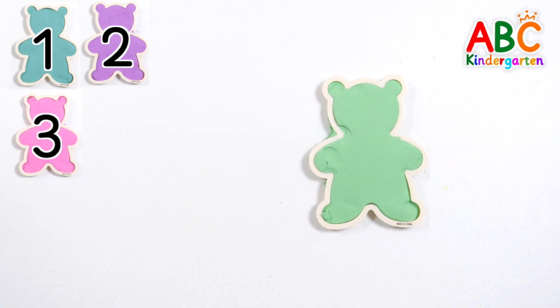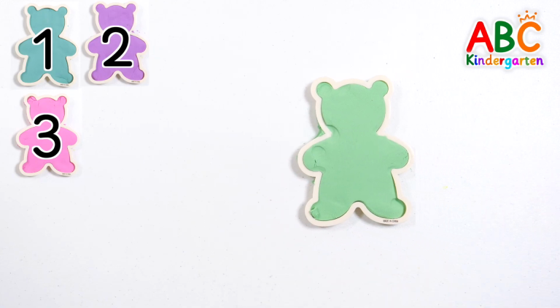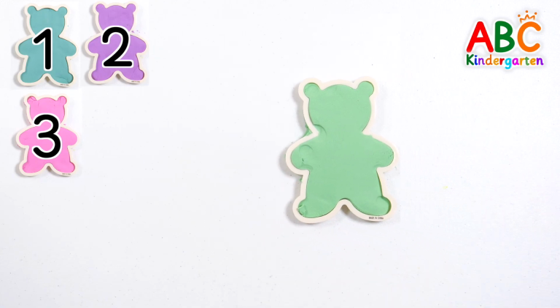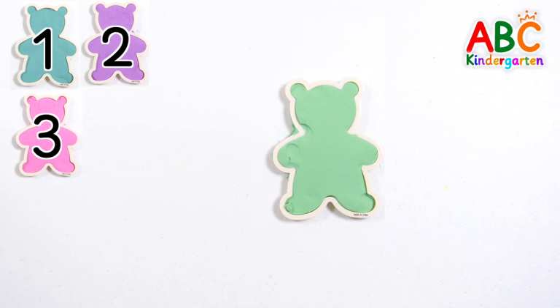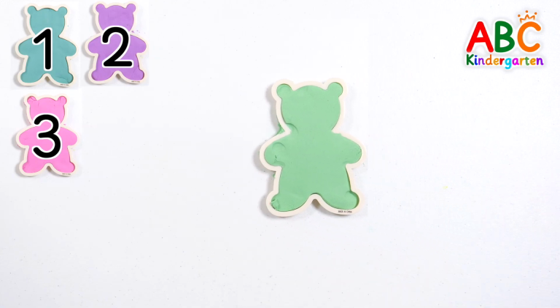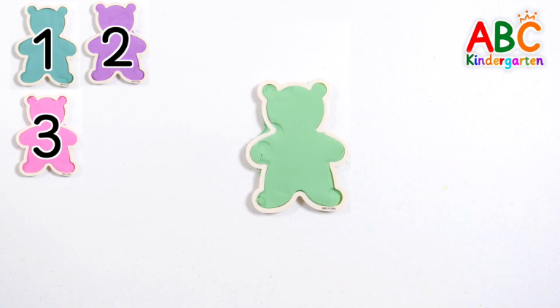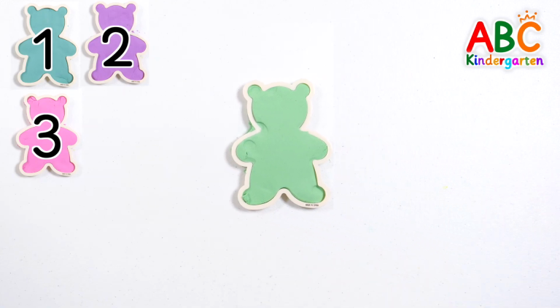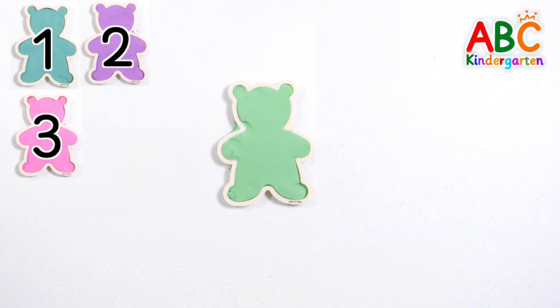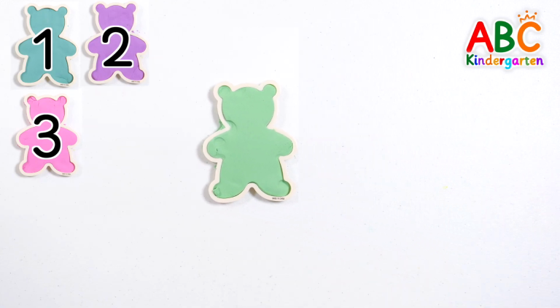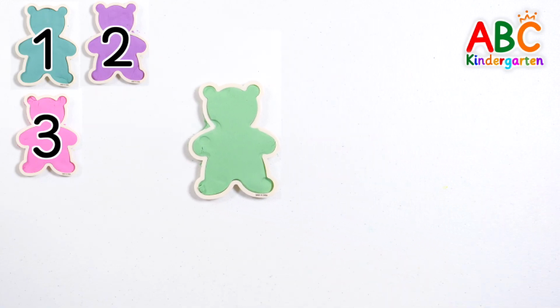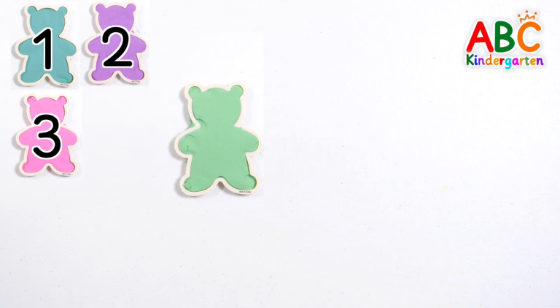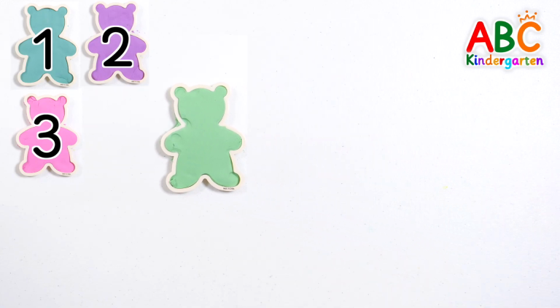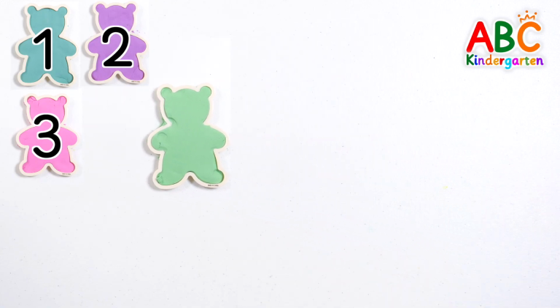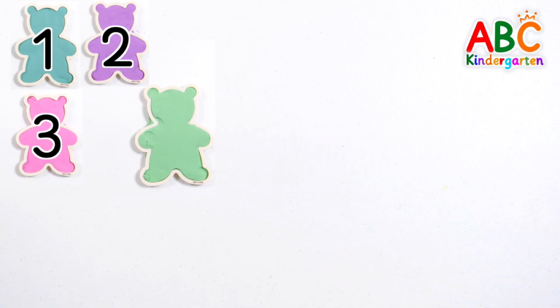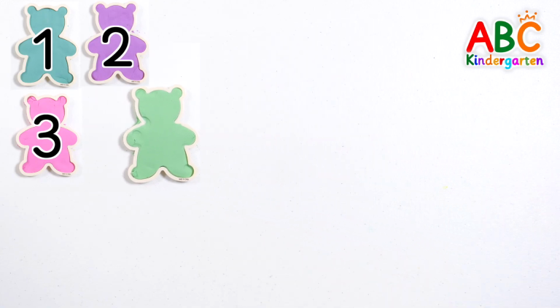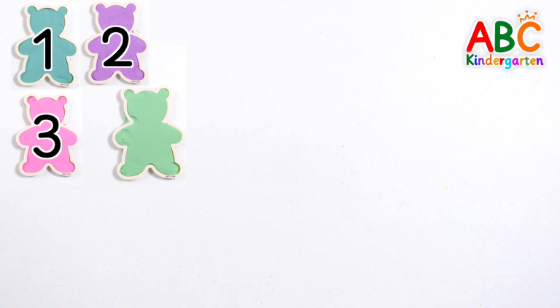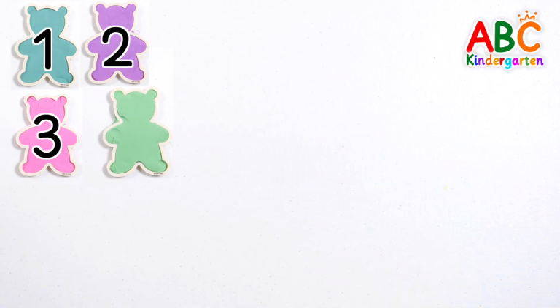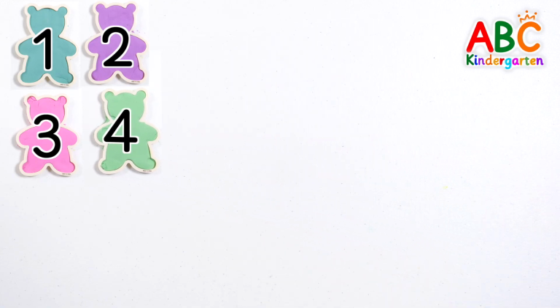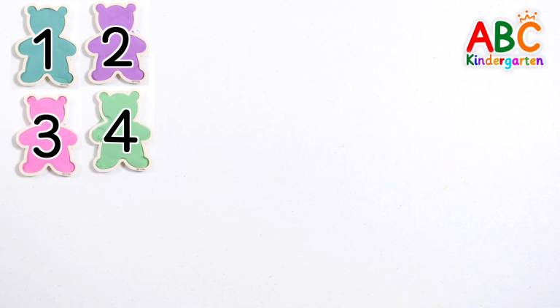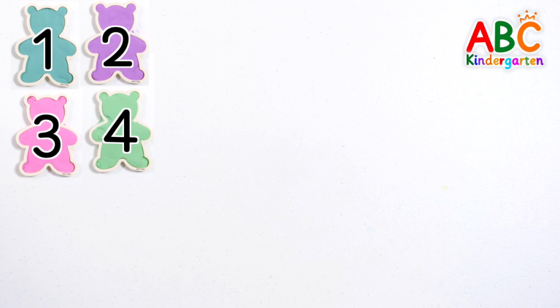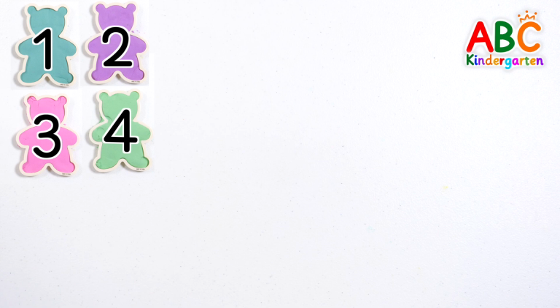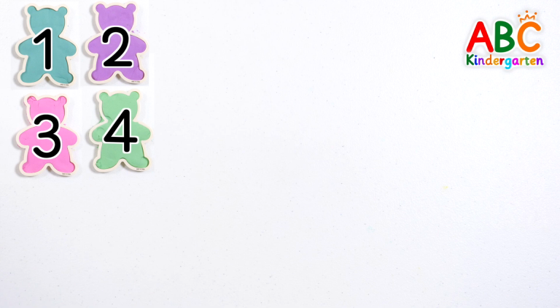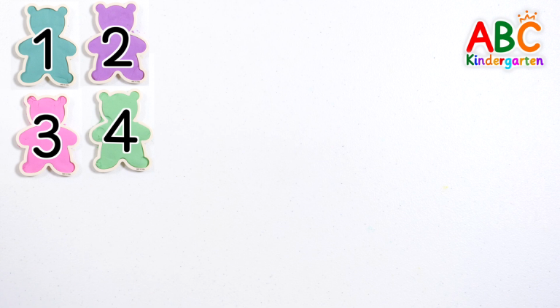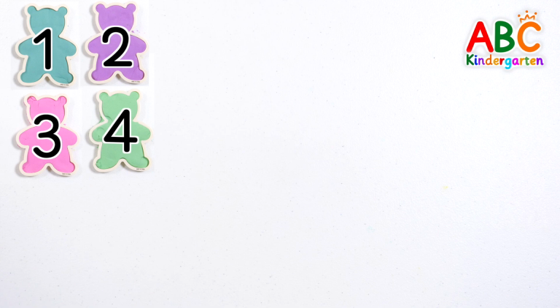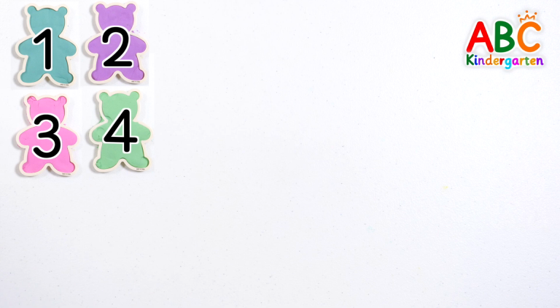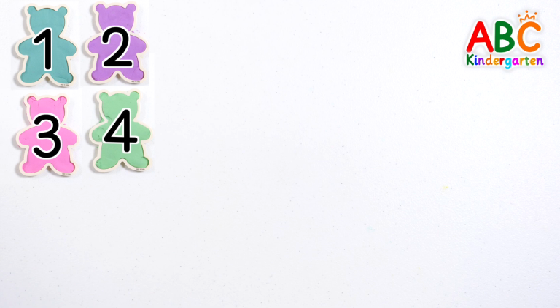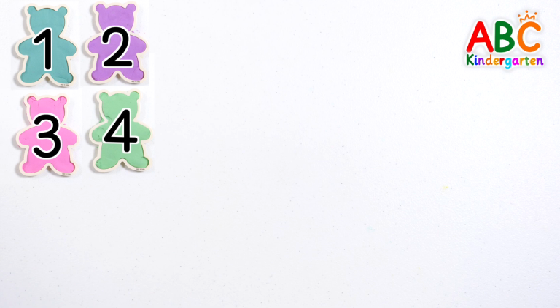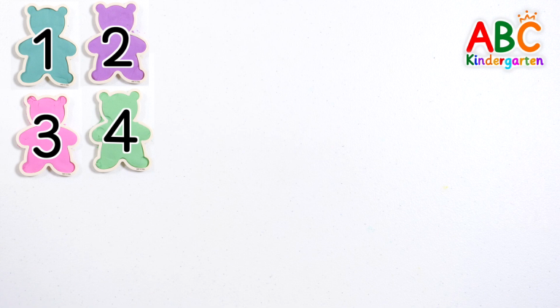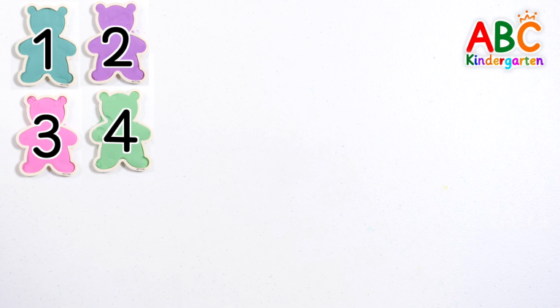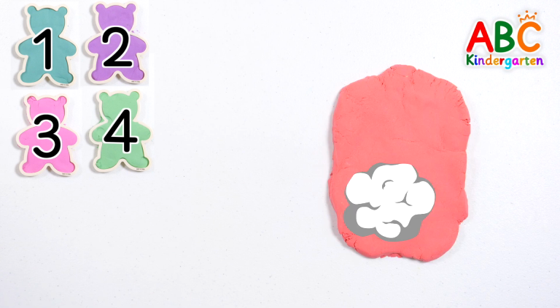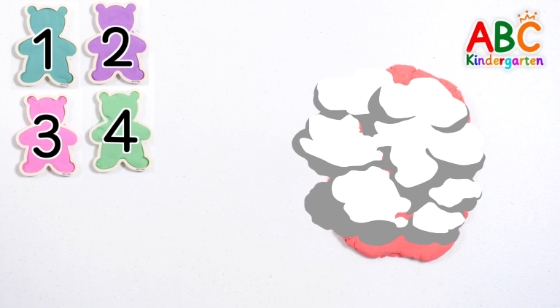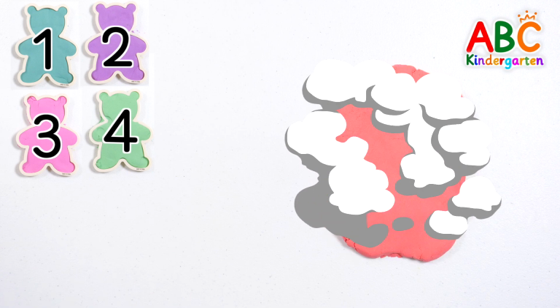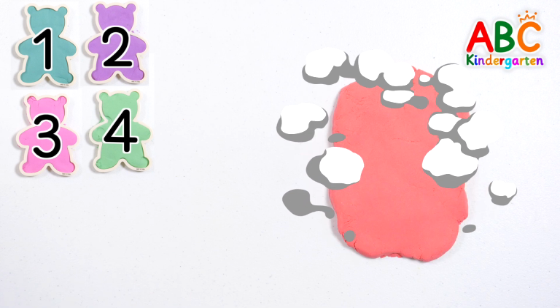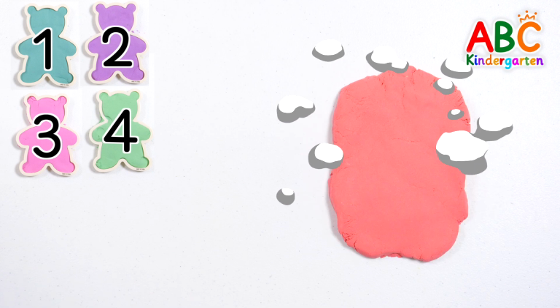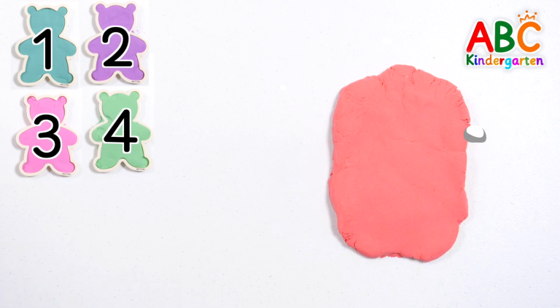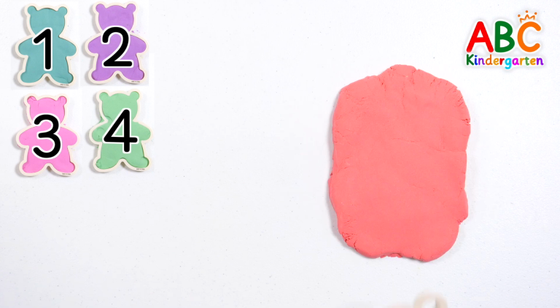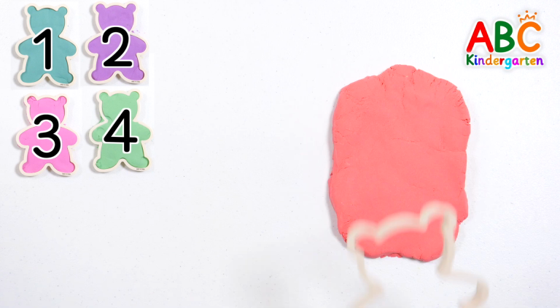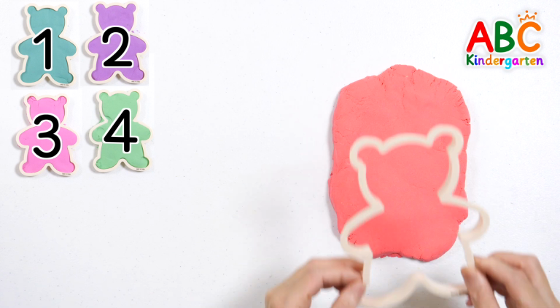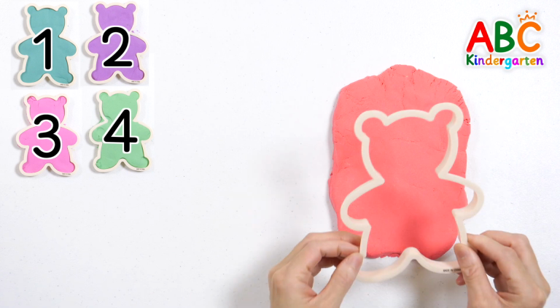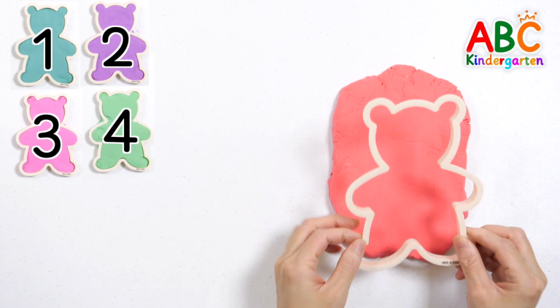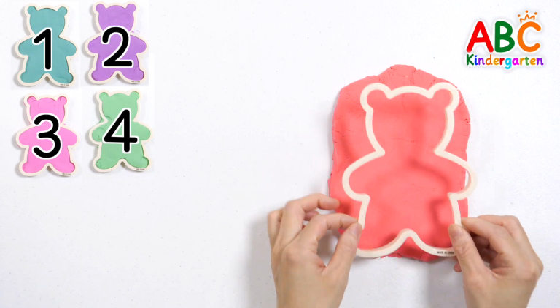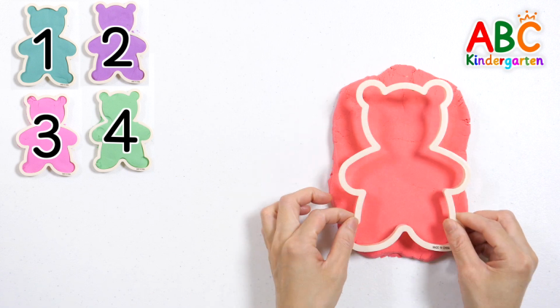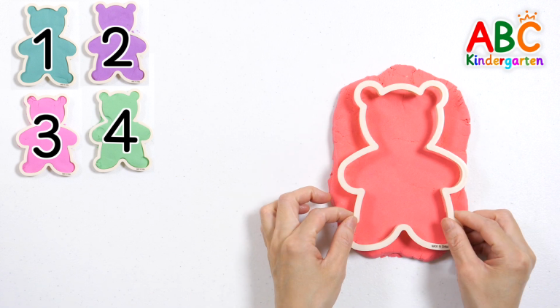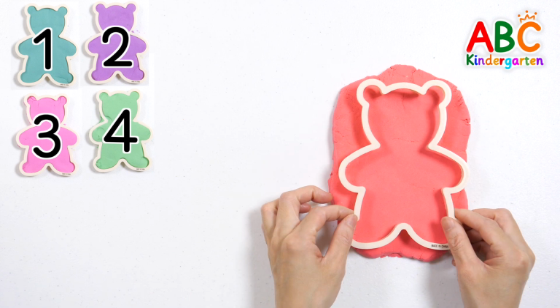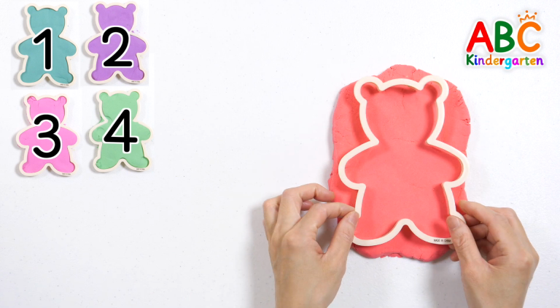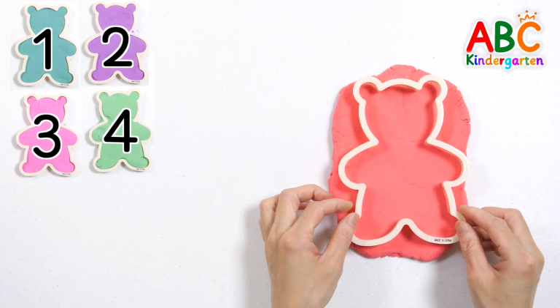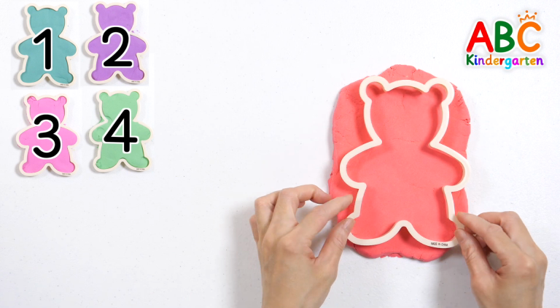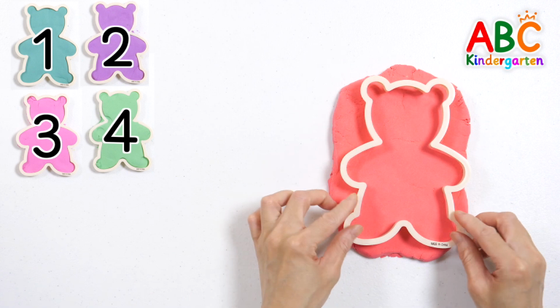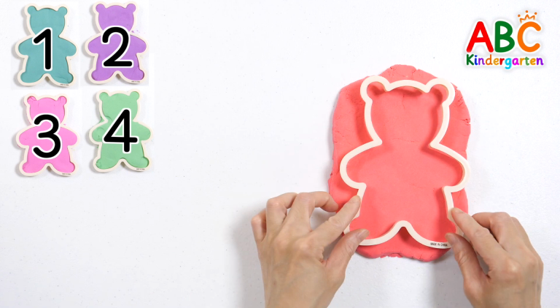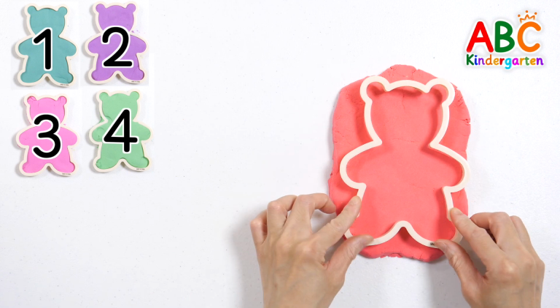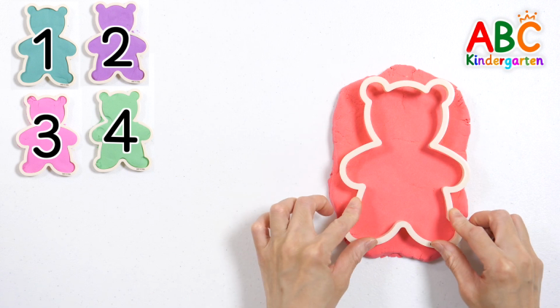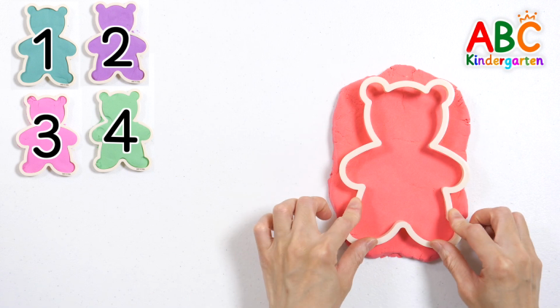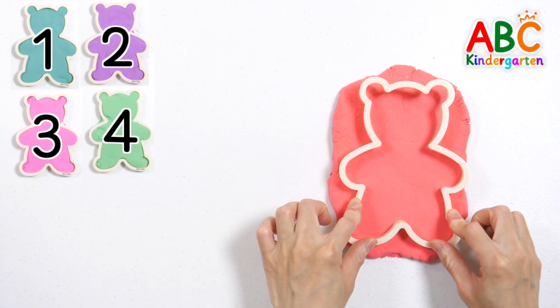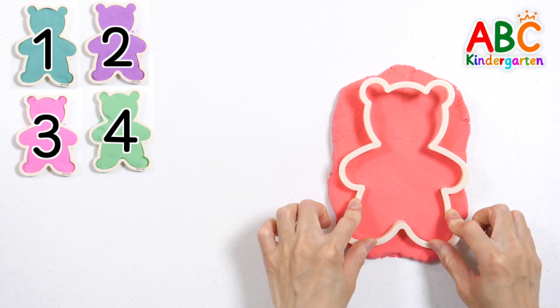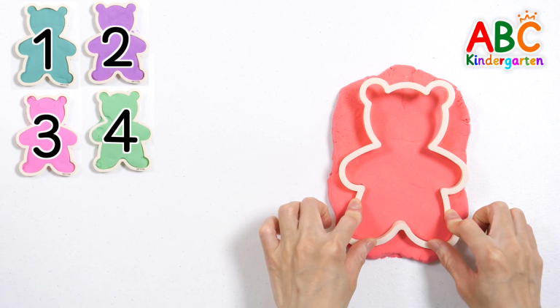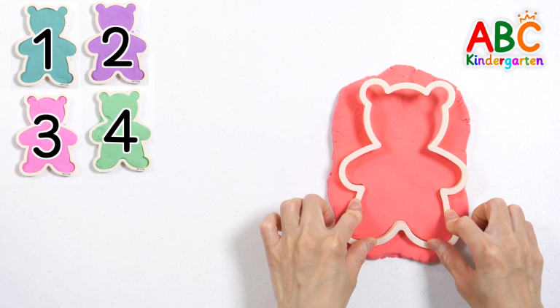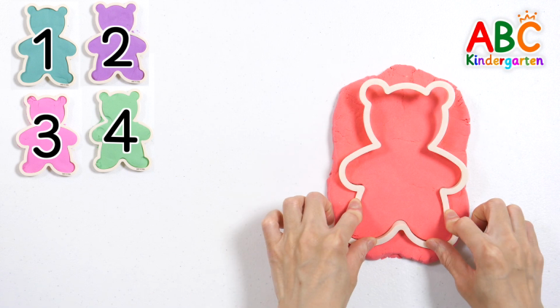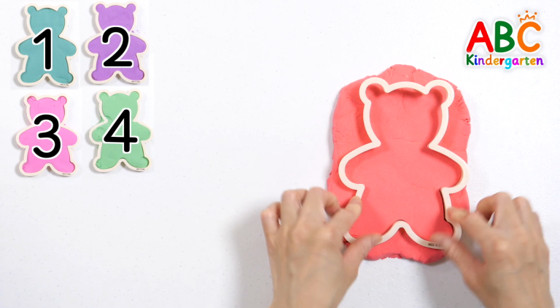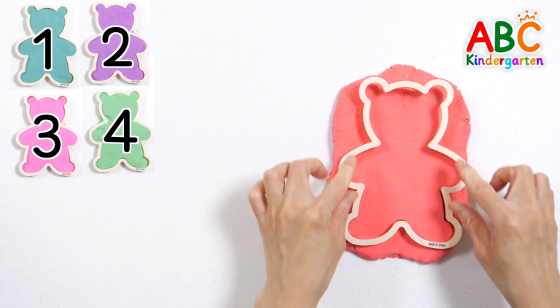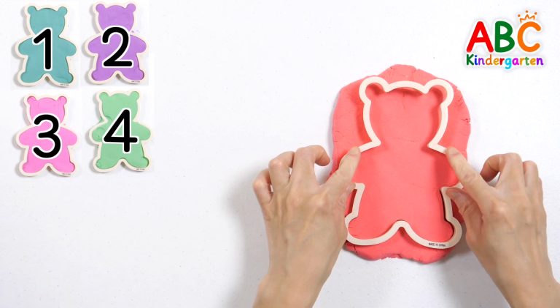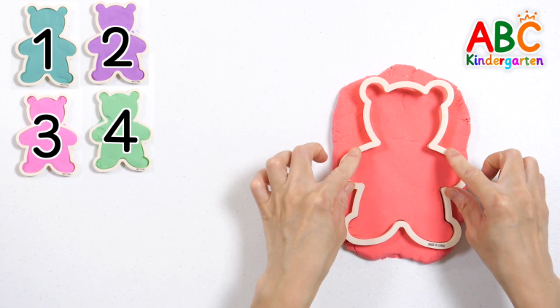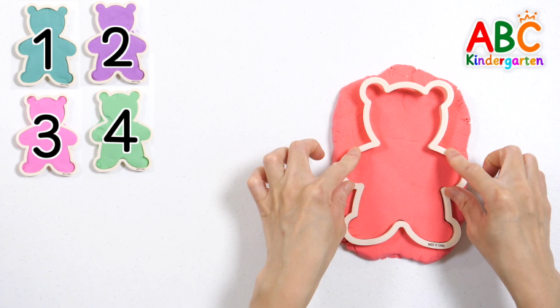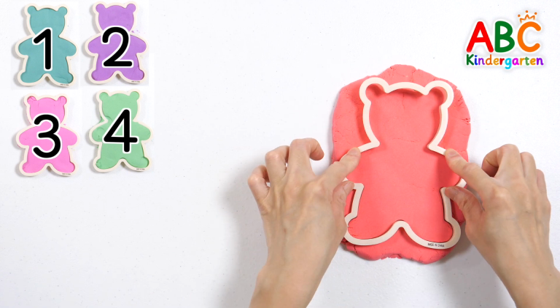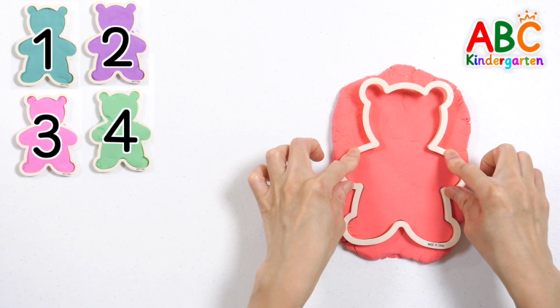Four bears. Press the mold into the dark pink clay.